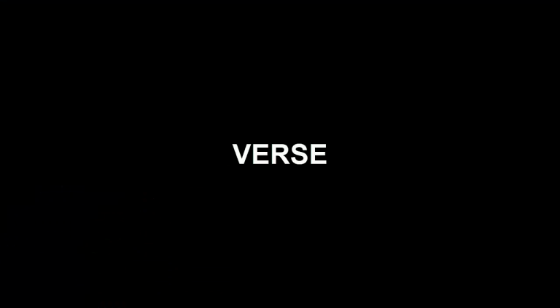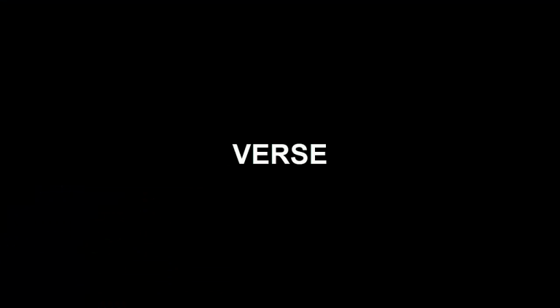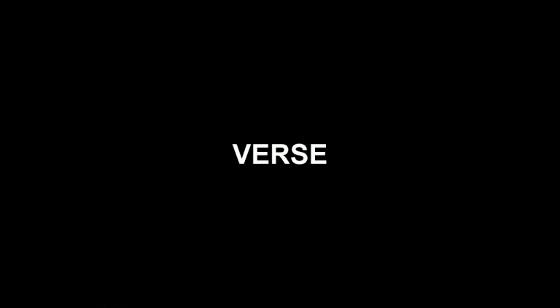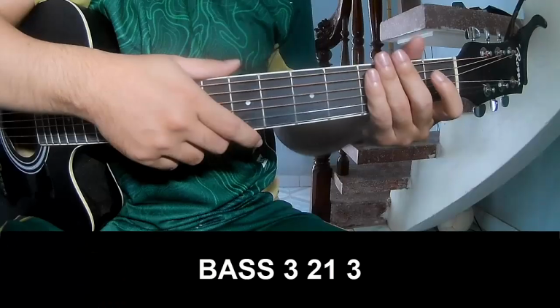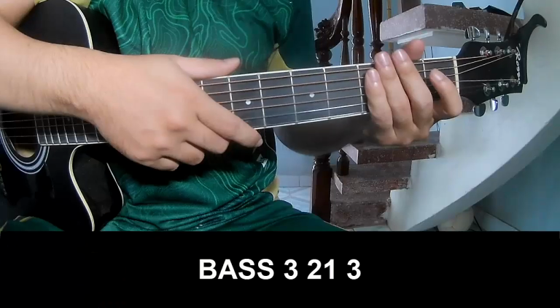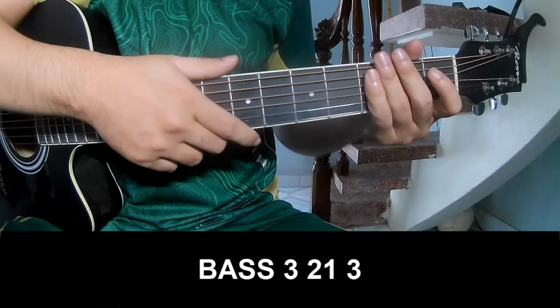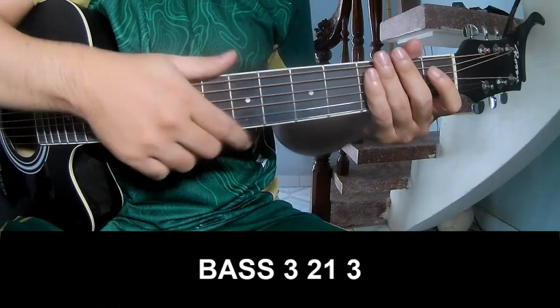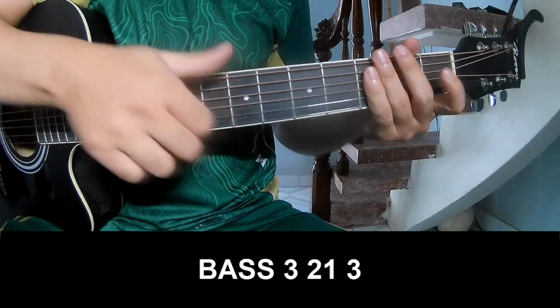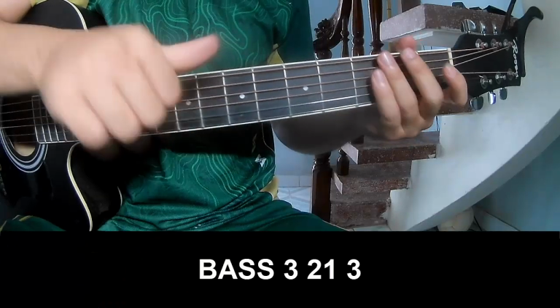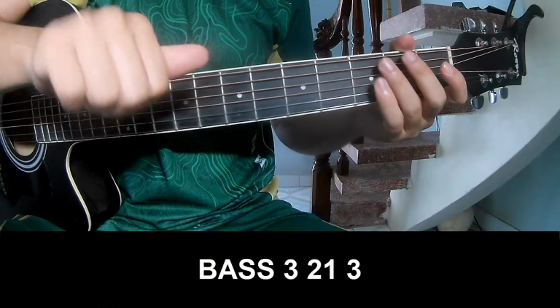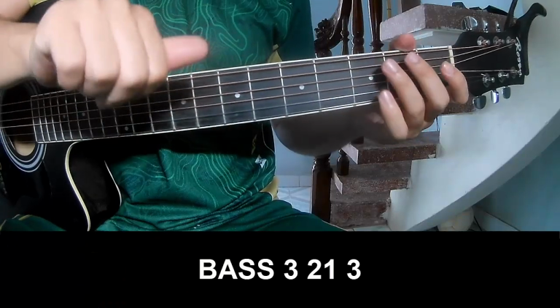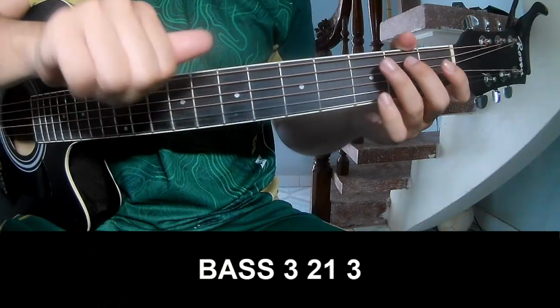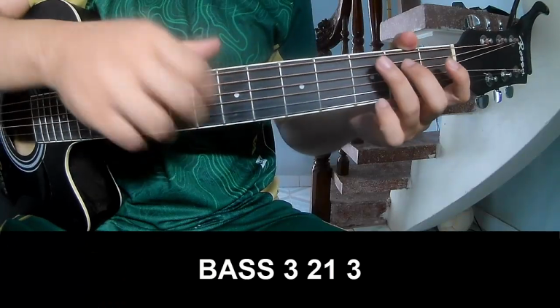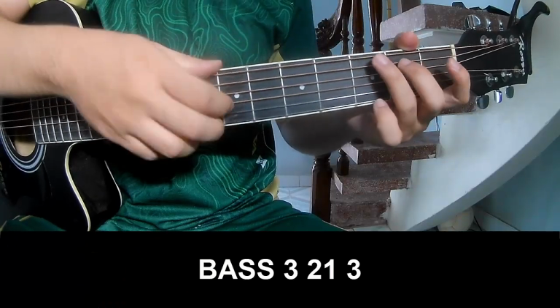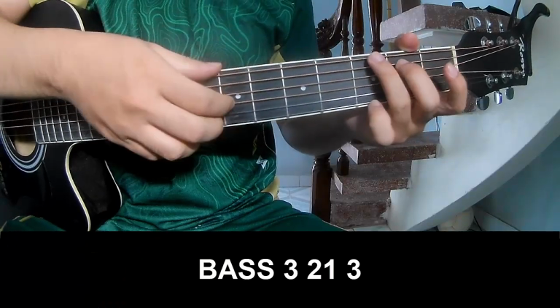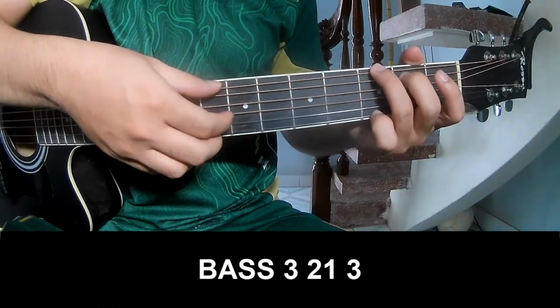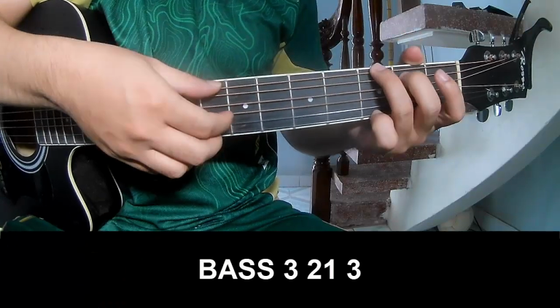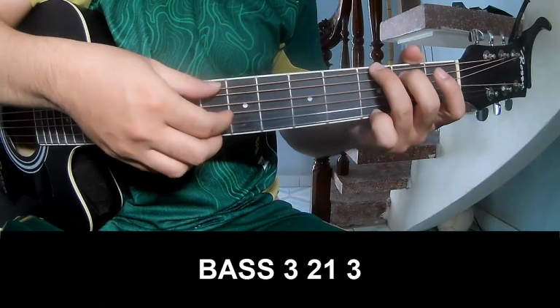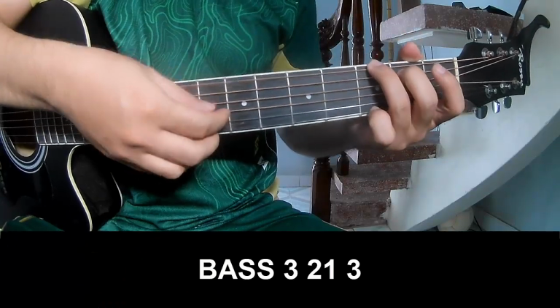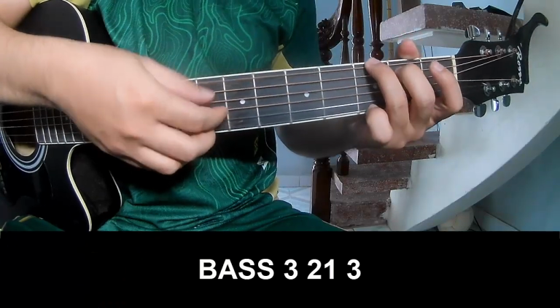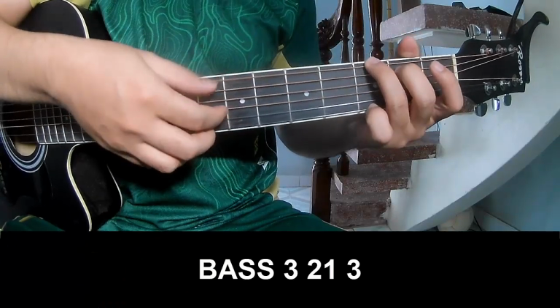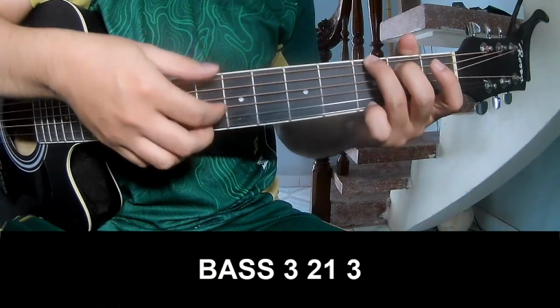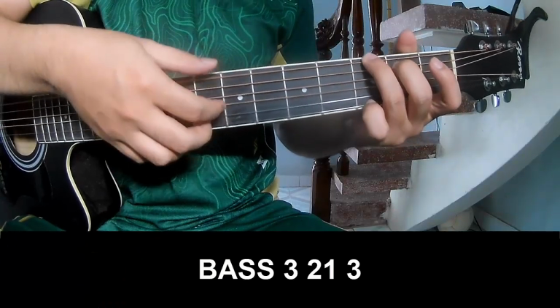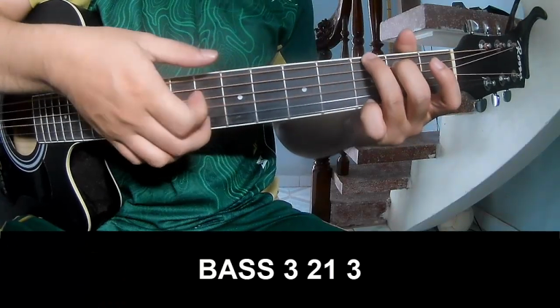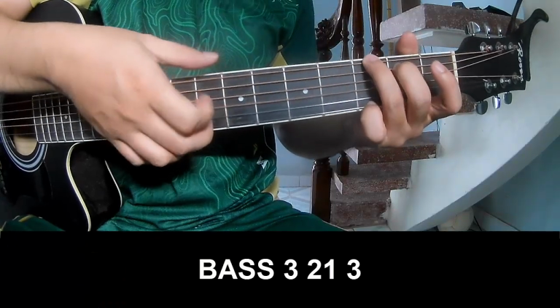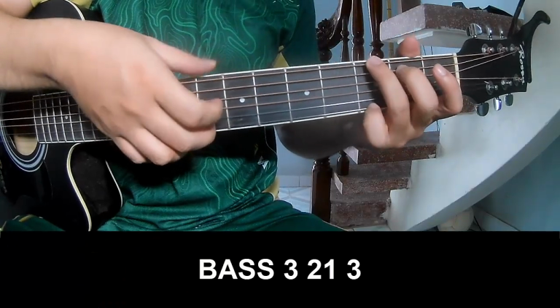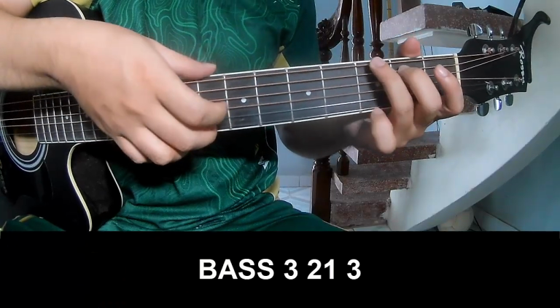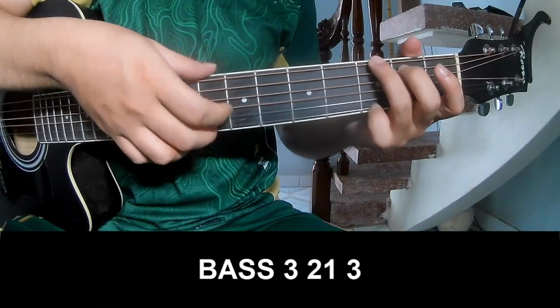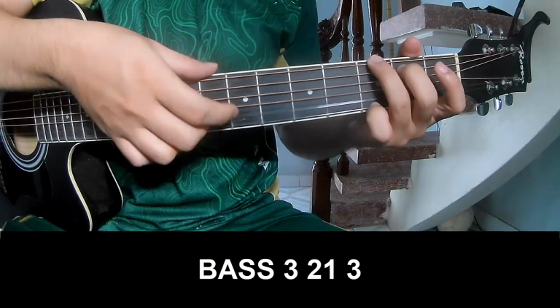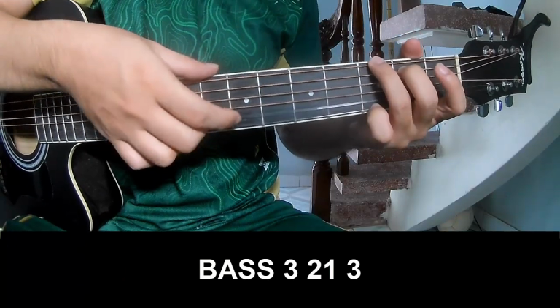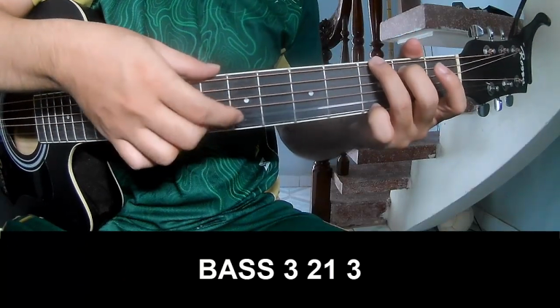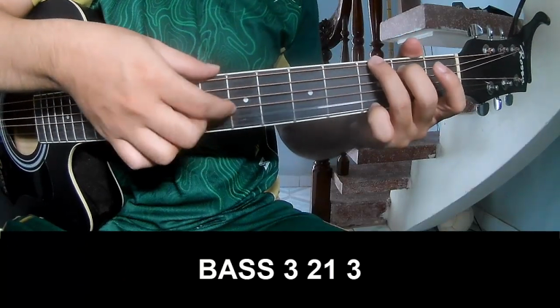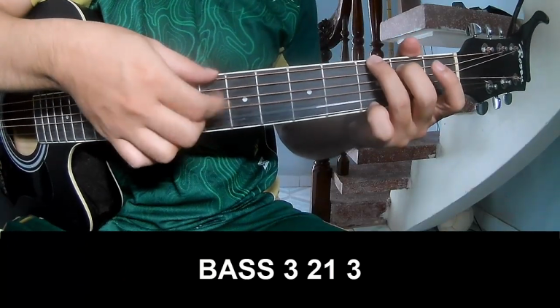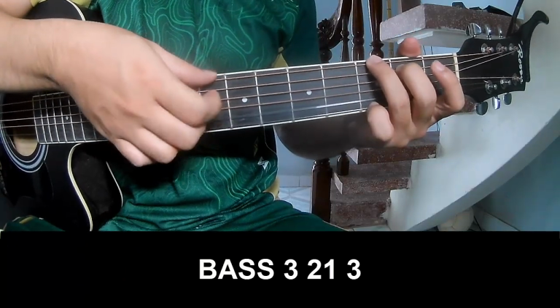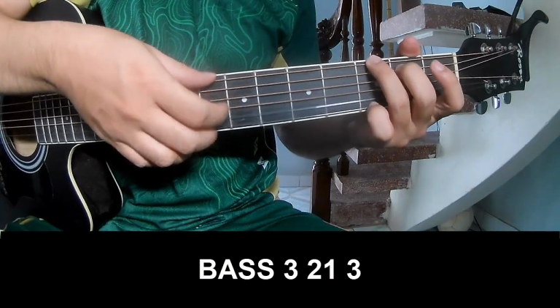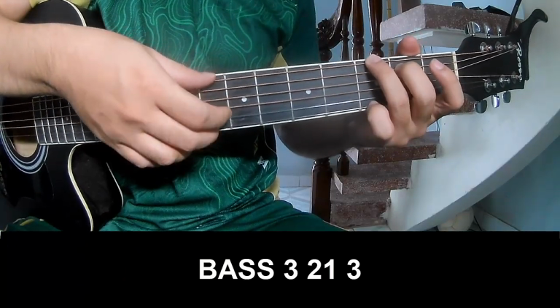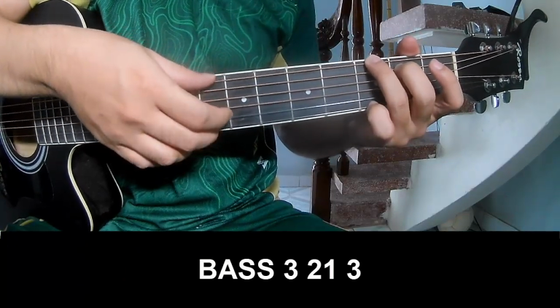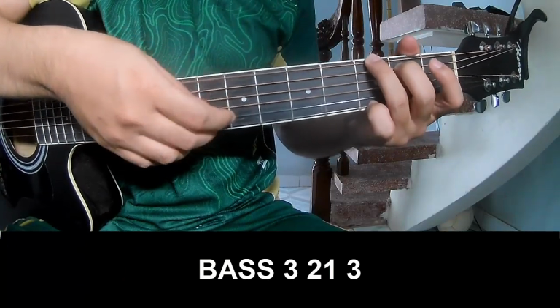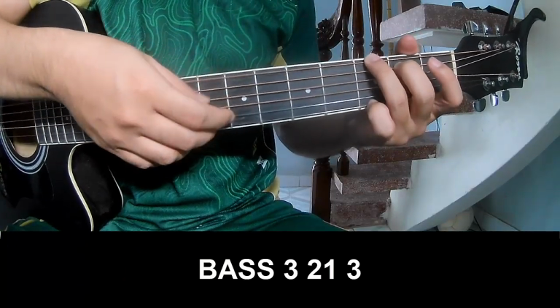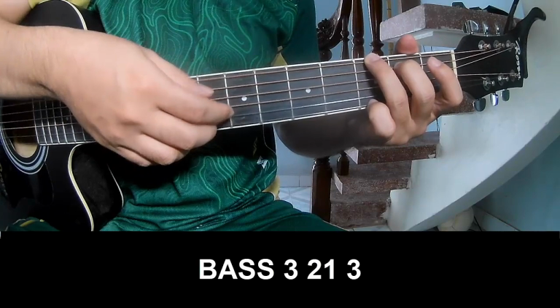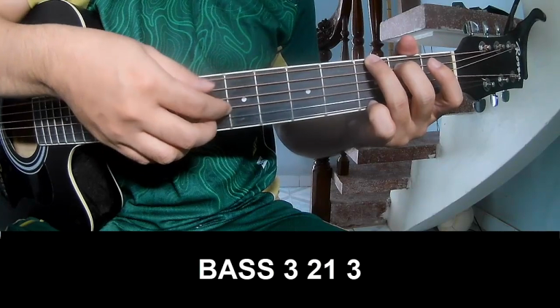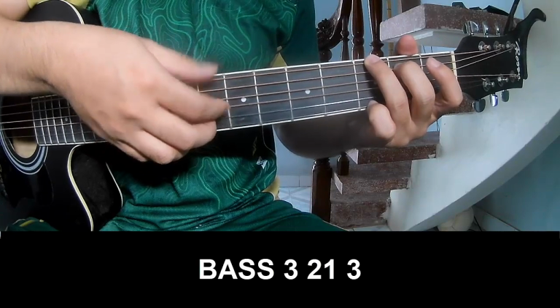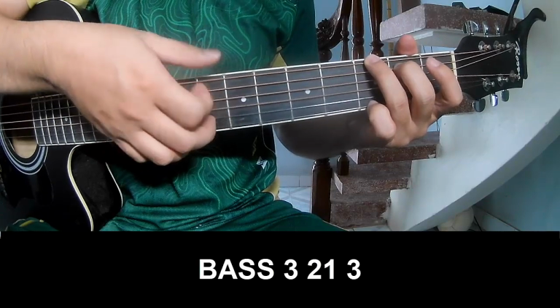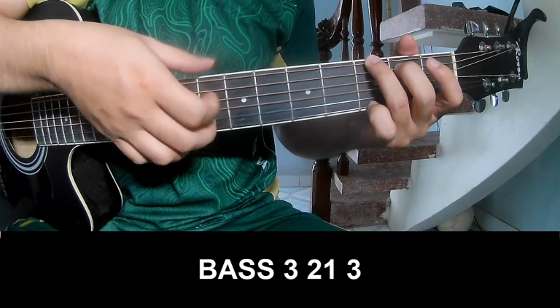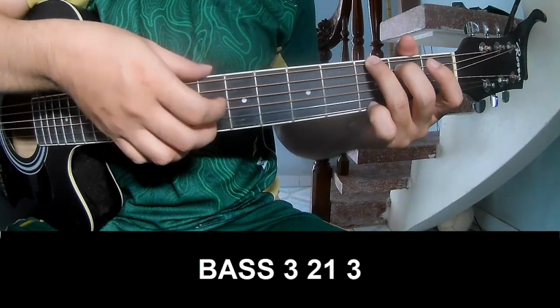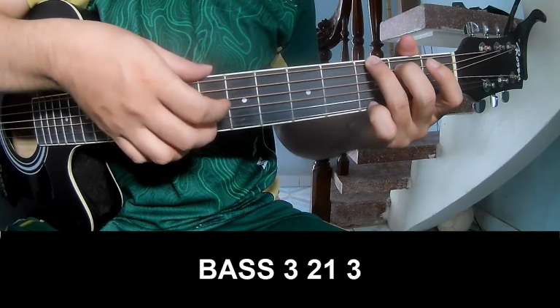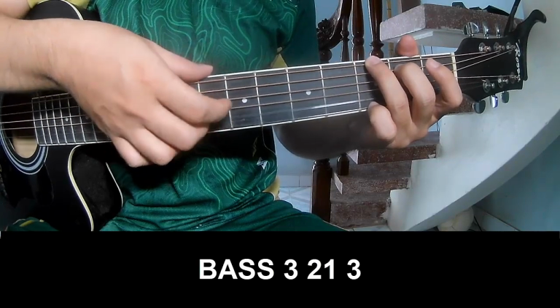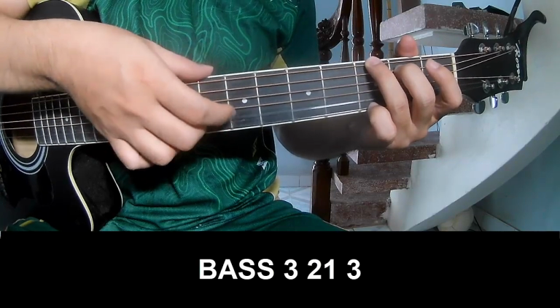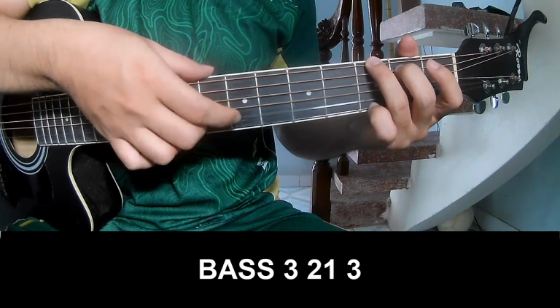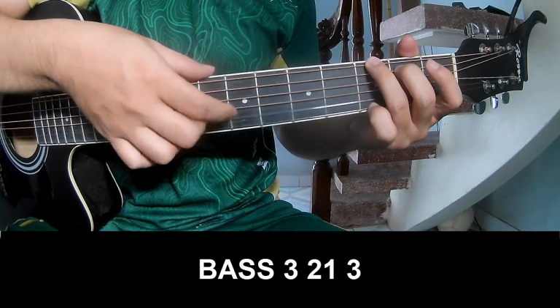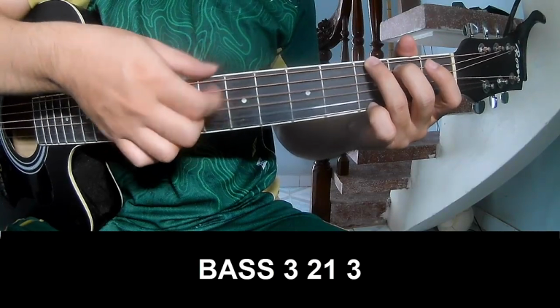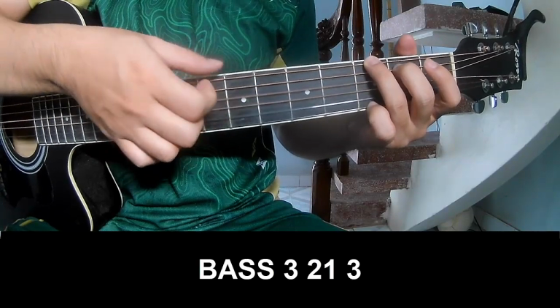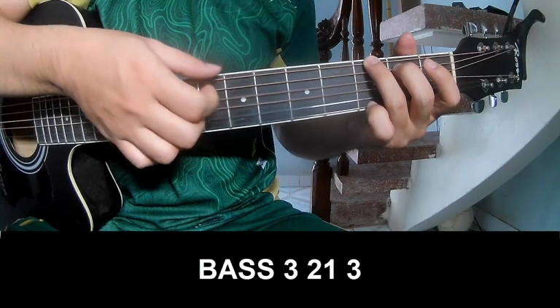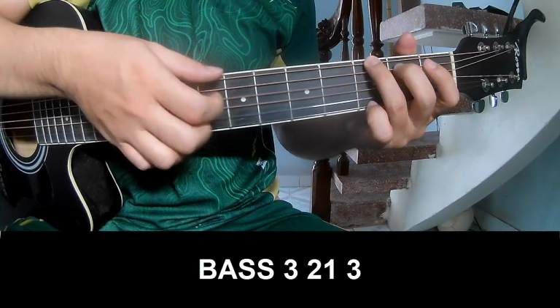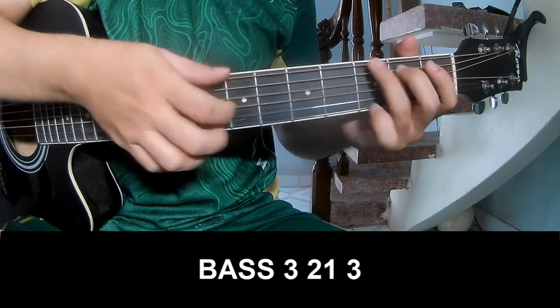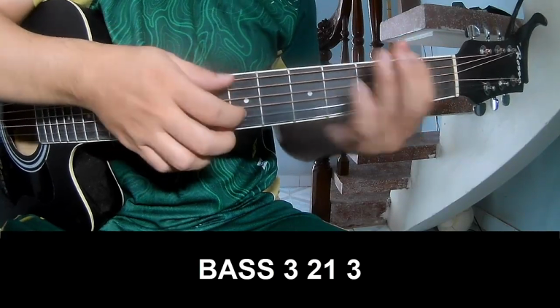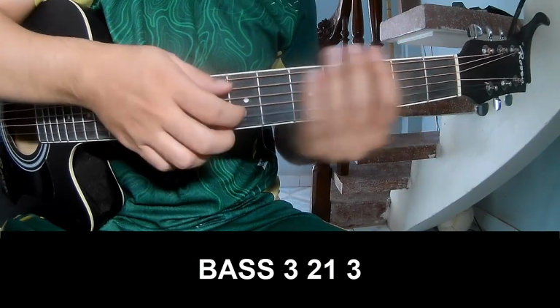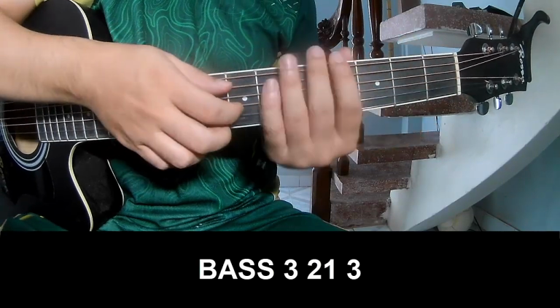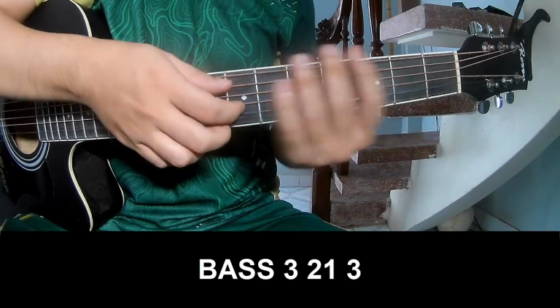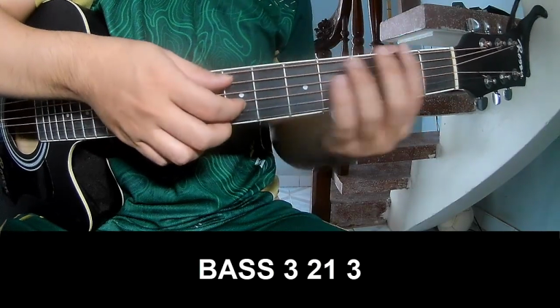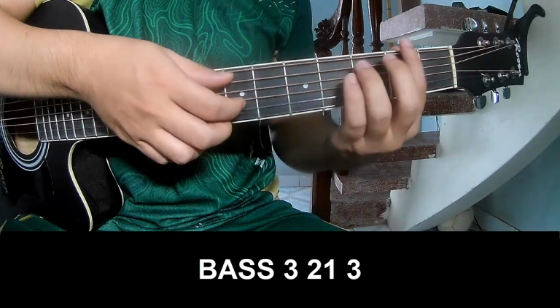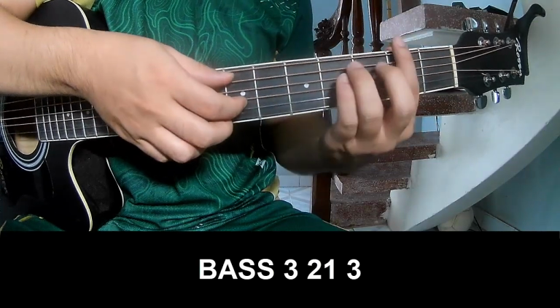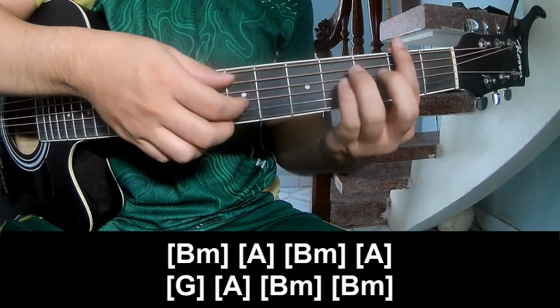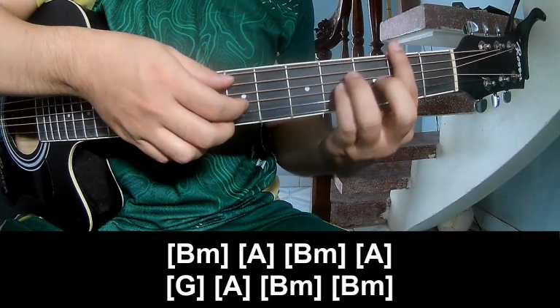The first, you play pace 3, 2, 1, 3, pace 3, 2, 1, 3, and you play along.